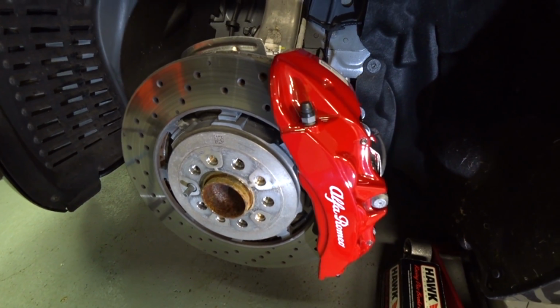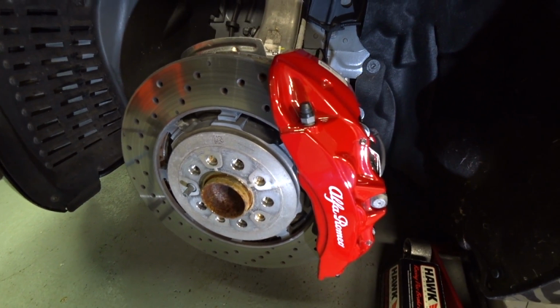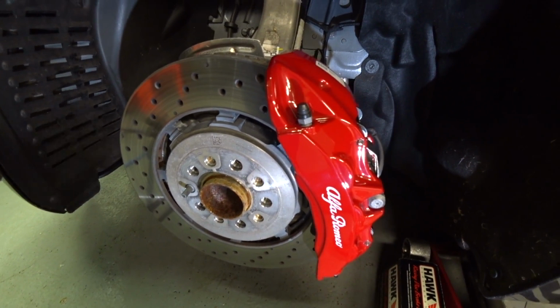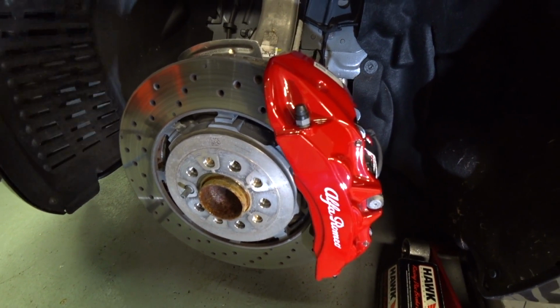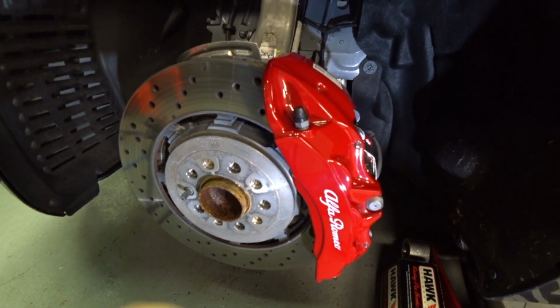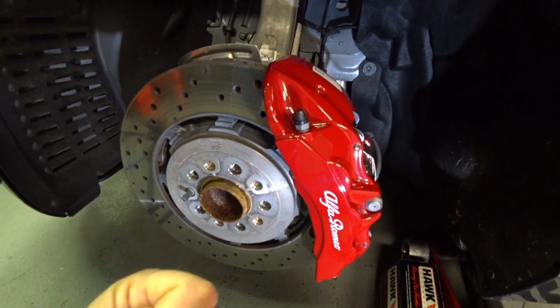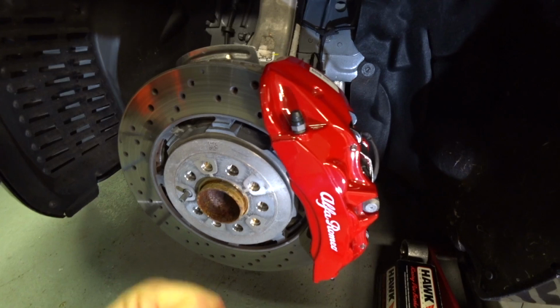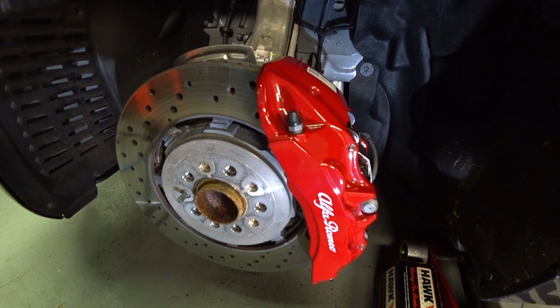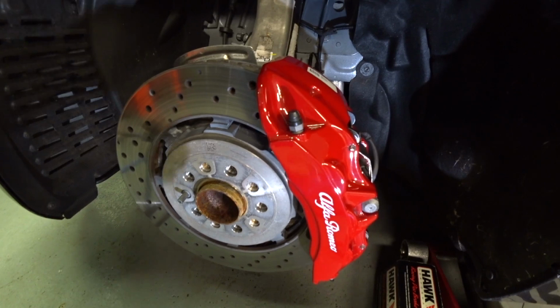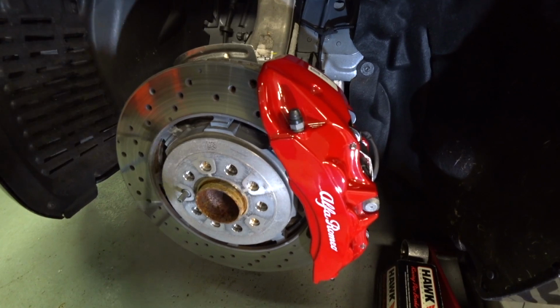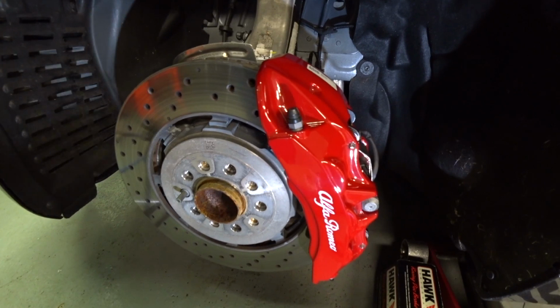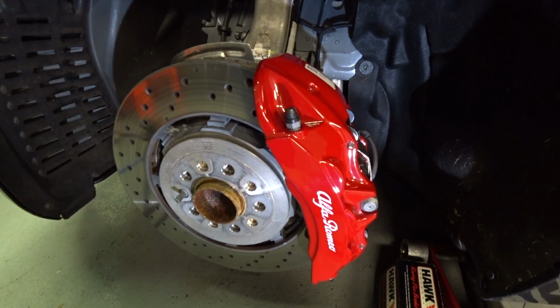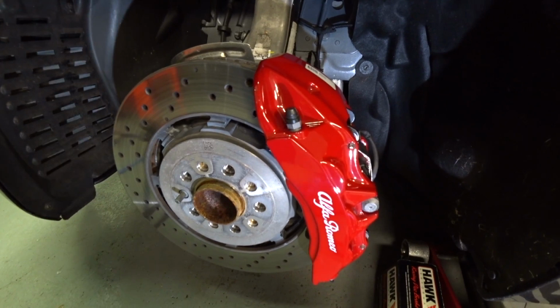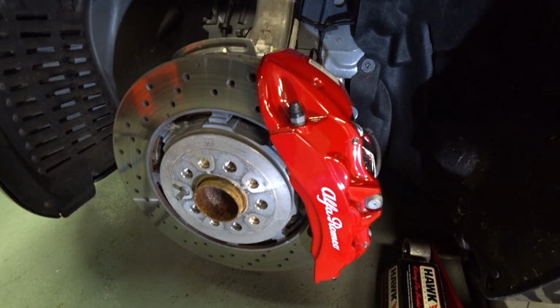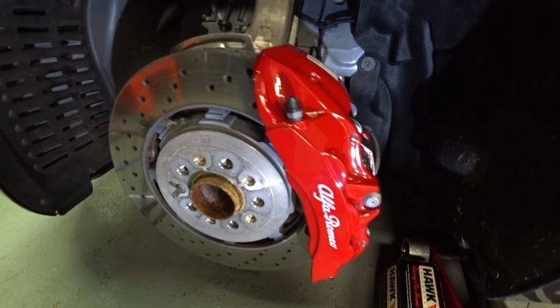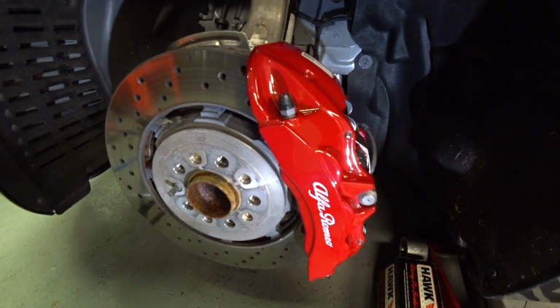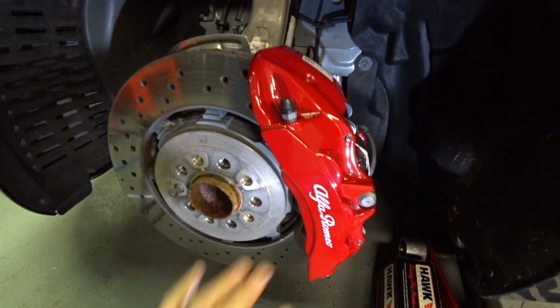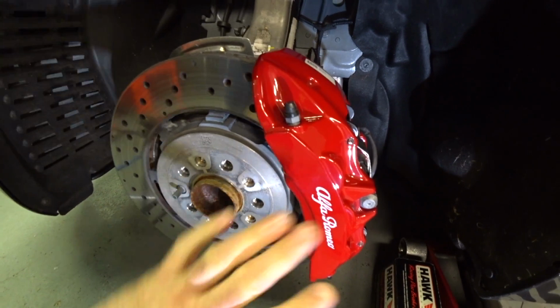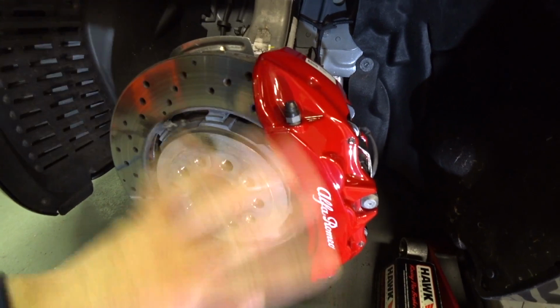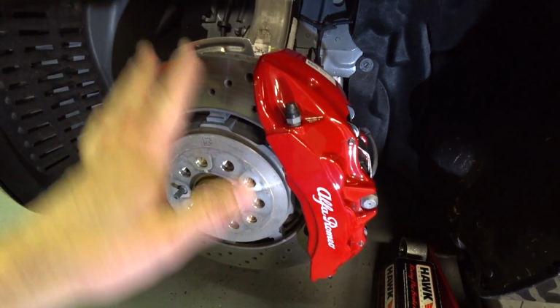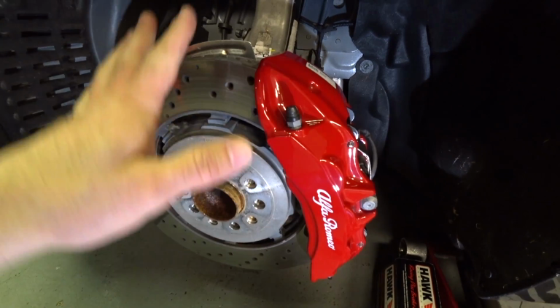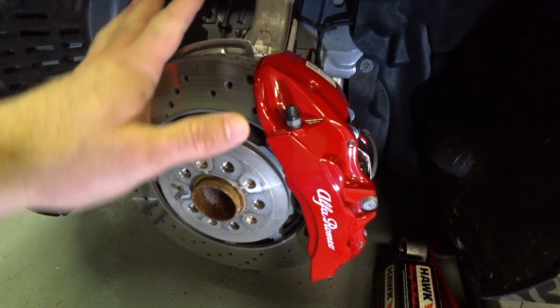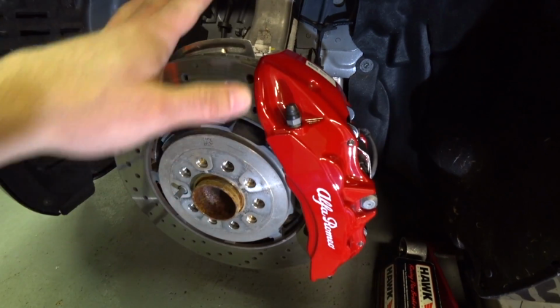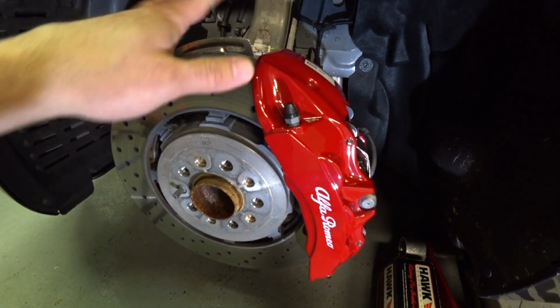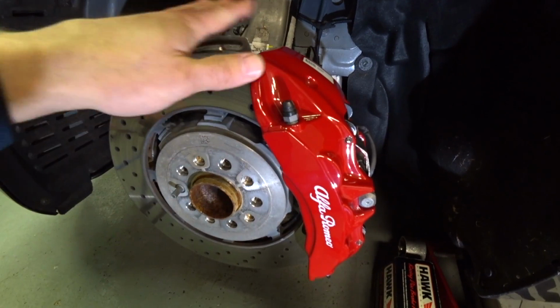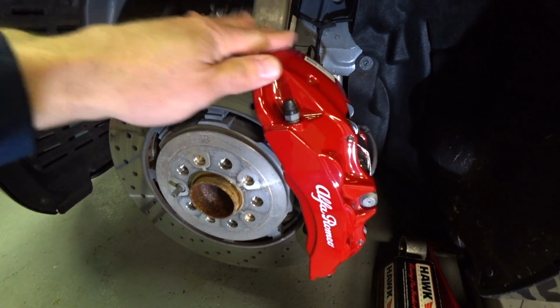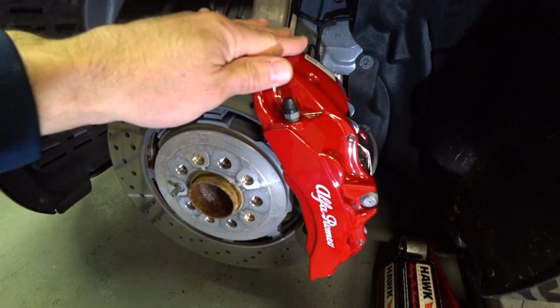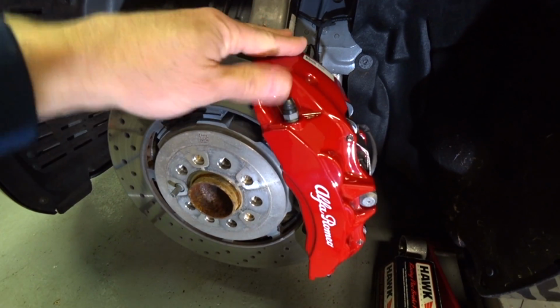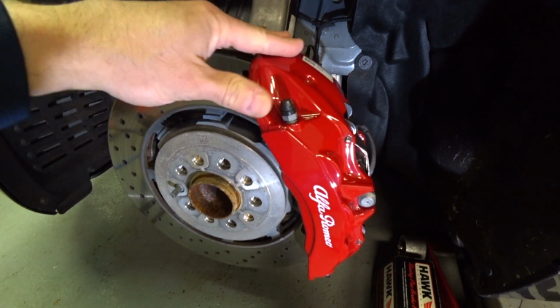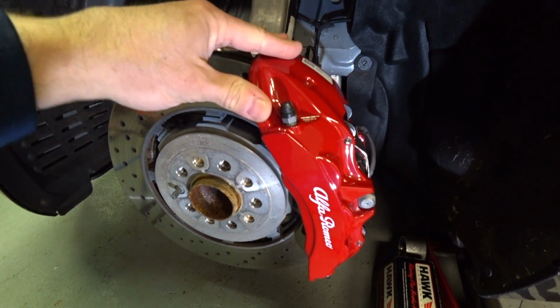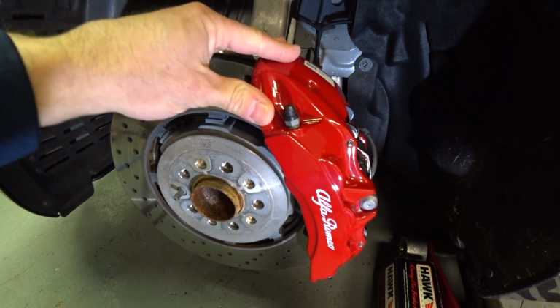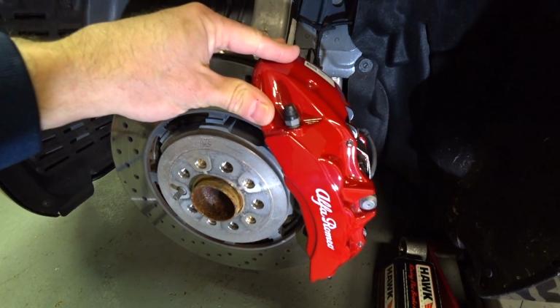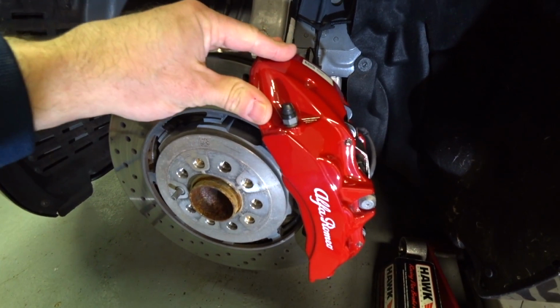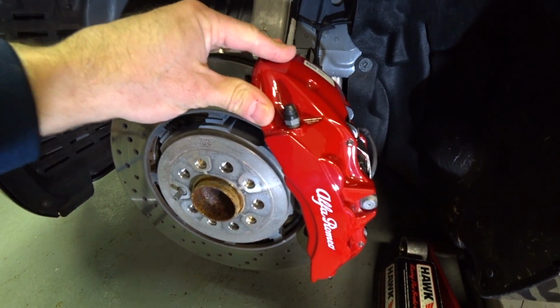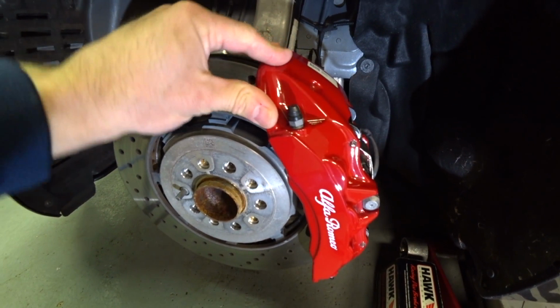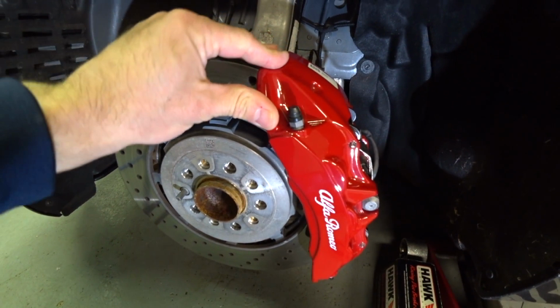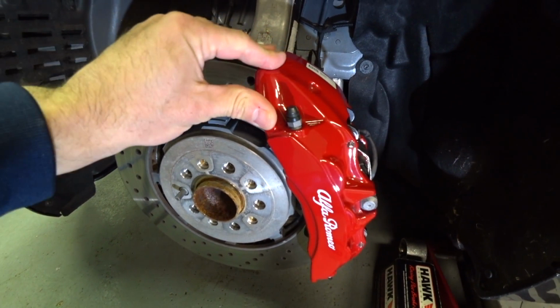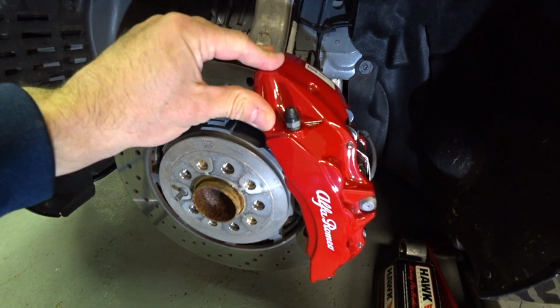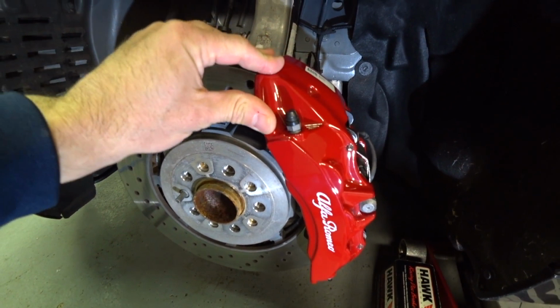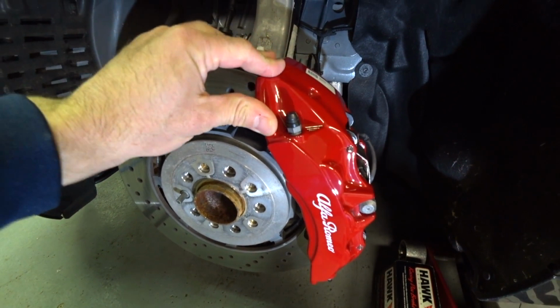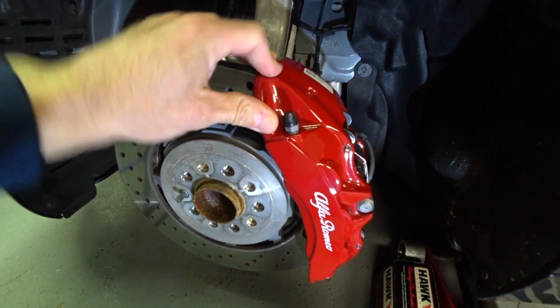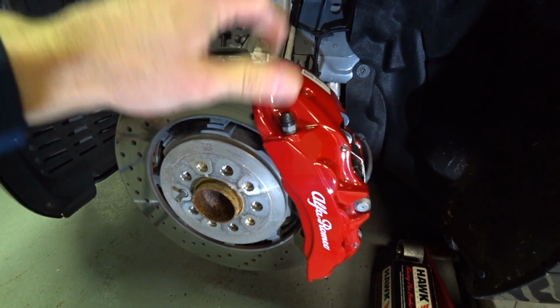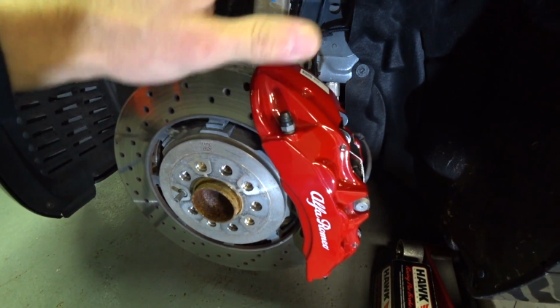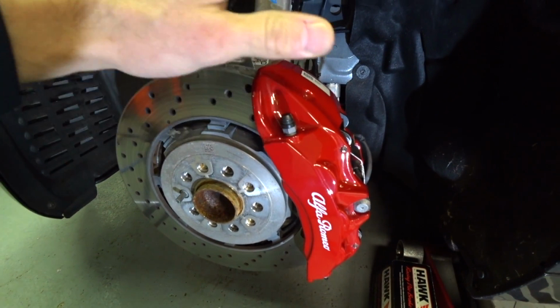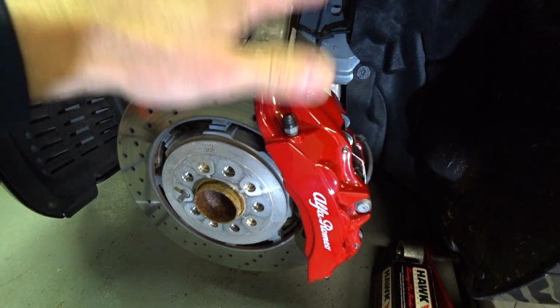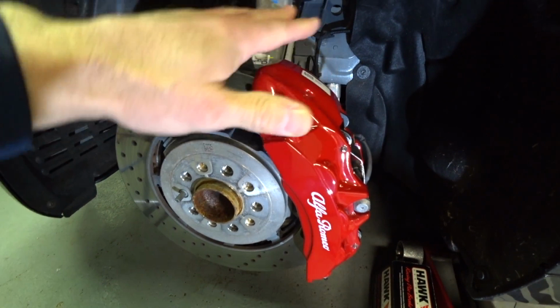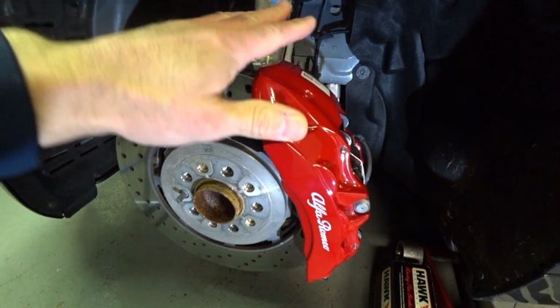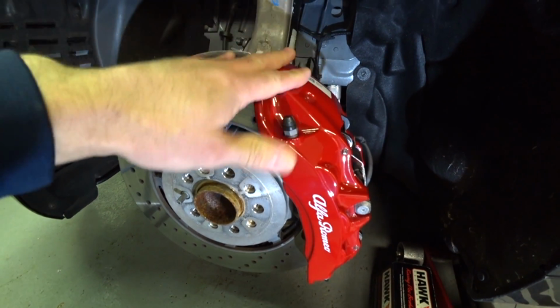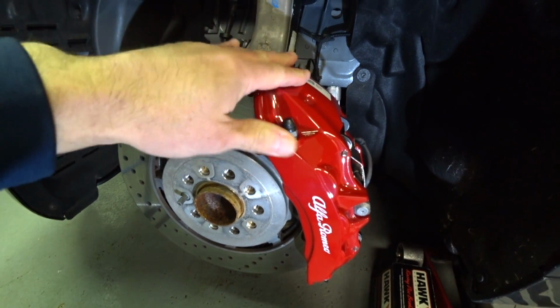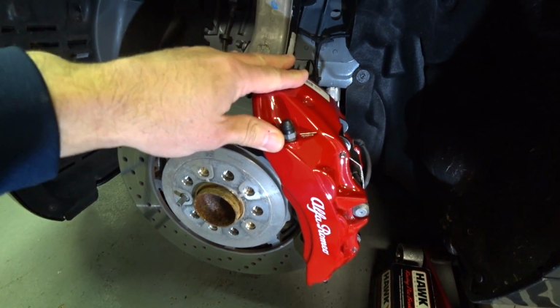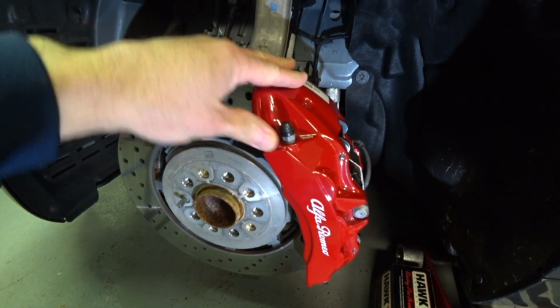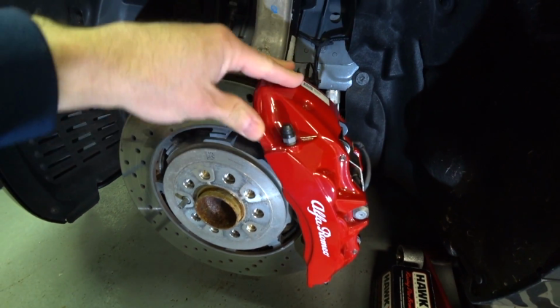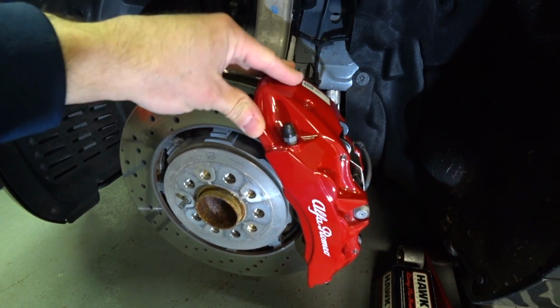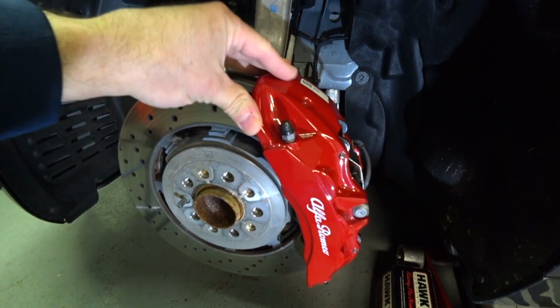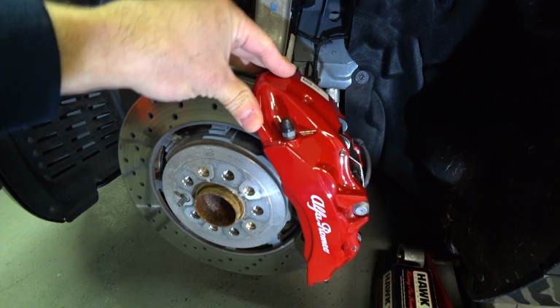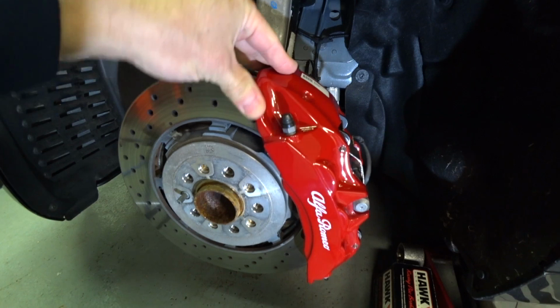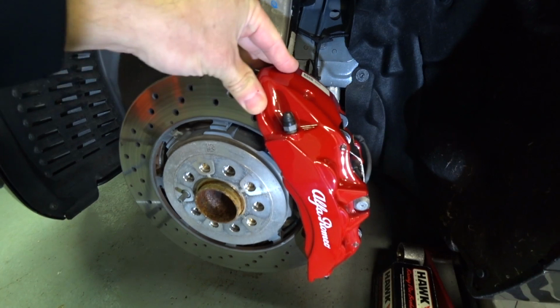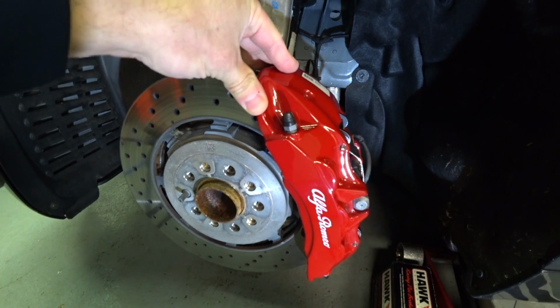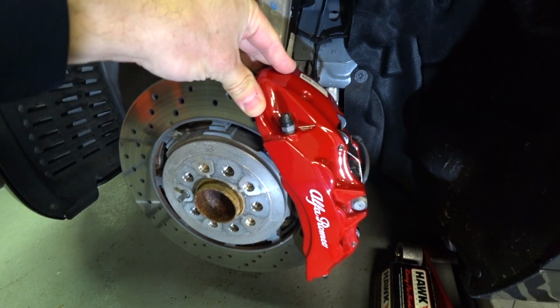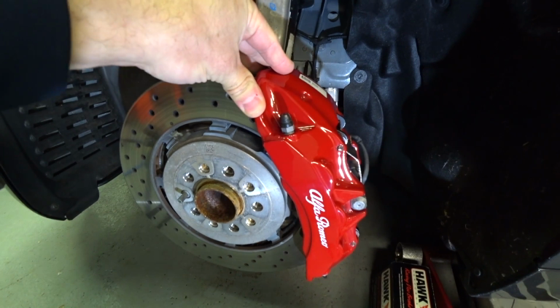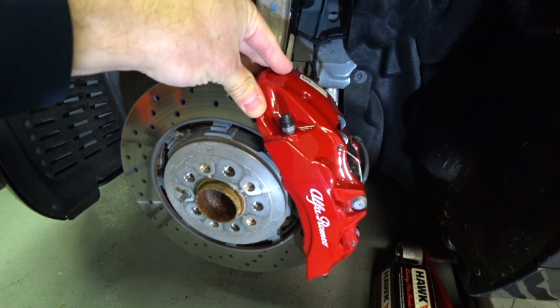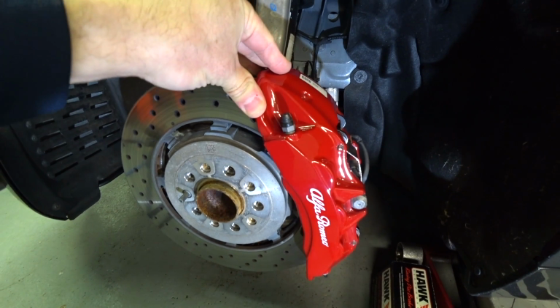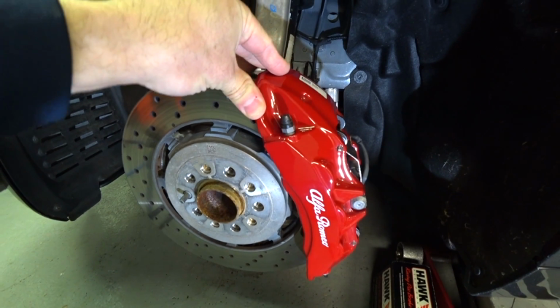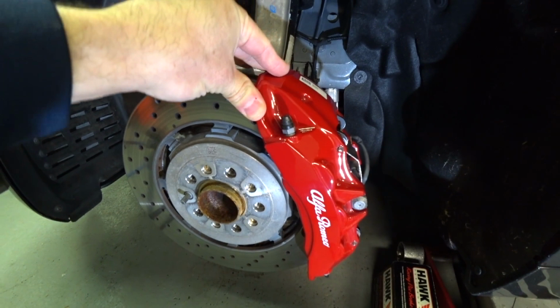I already know these pads are going to give me the cold bite and that real aggressive feel that I want. I don't really care about dust, I don't care about rotor wear — I just want this car to stop better.